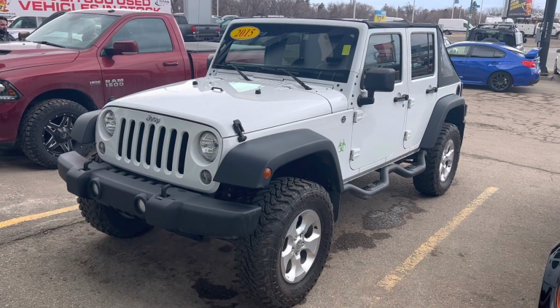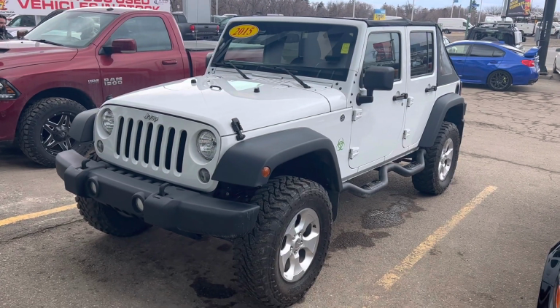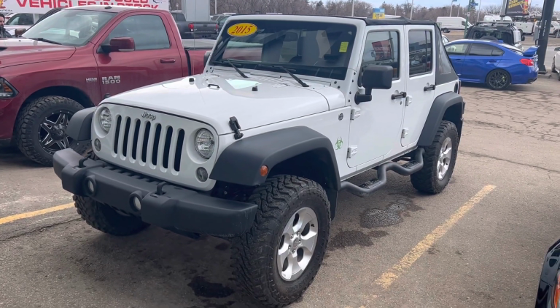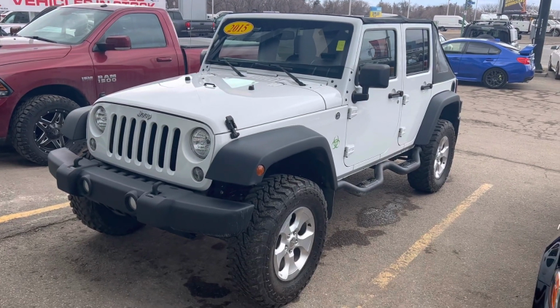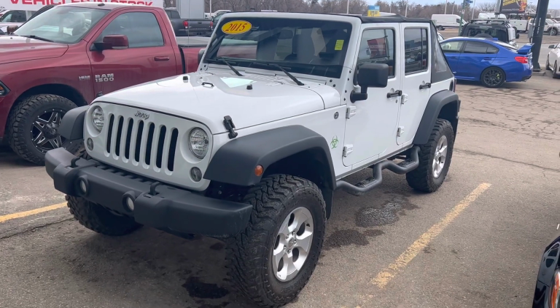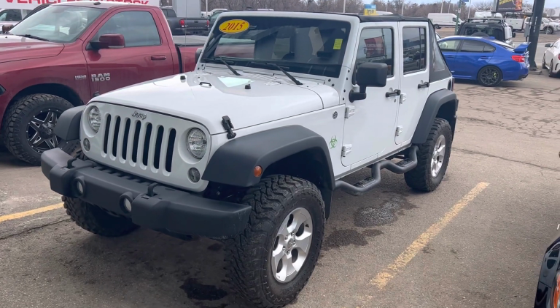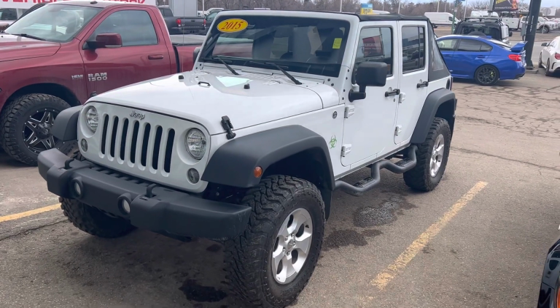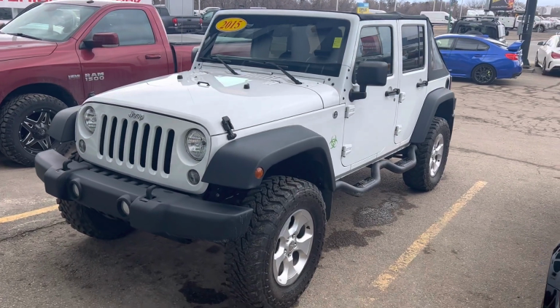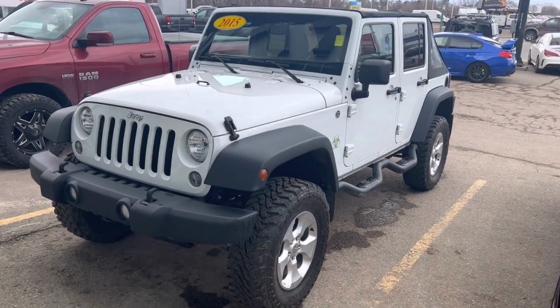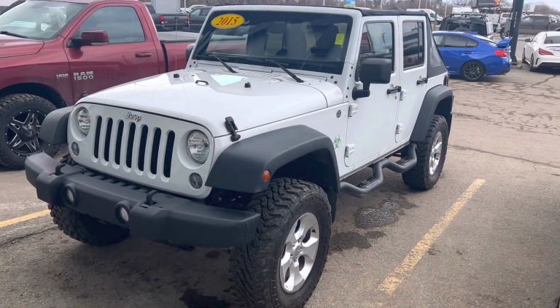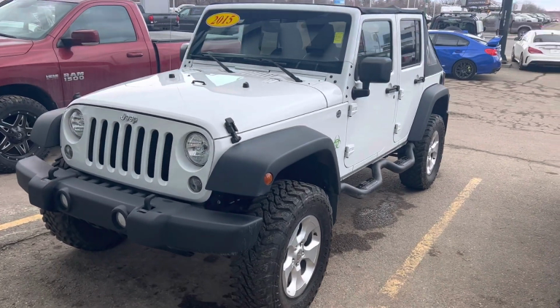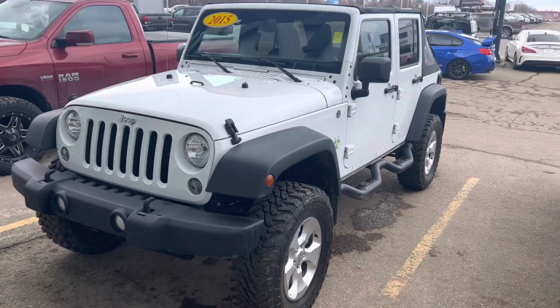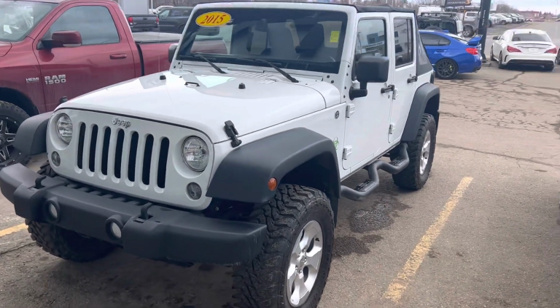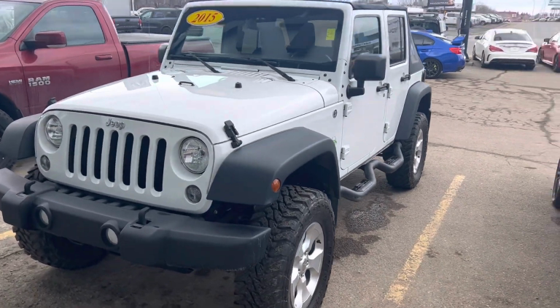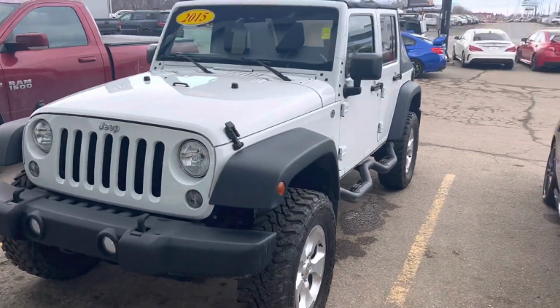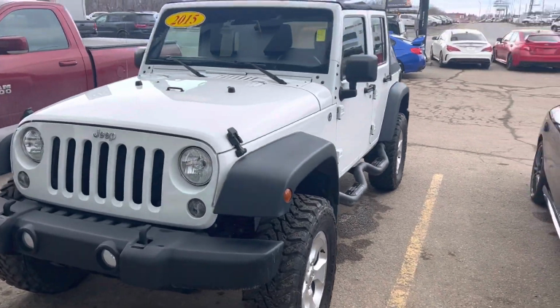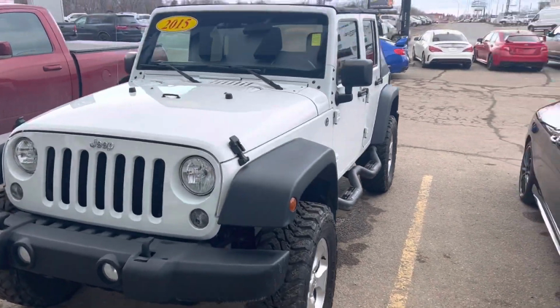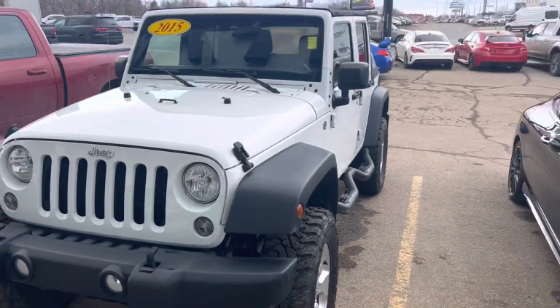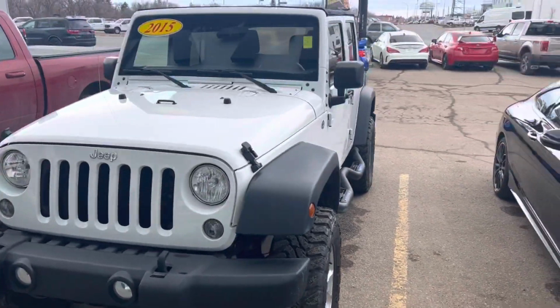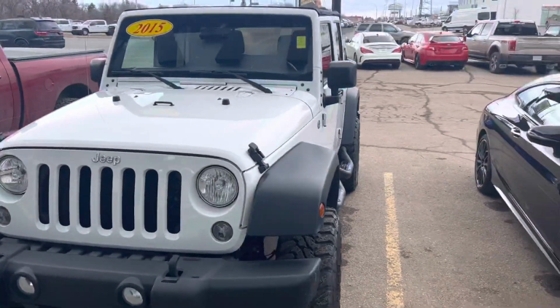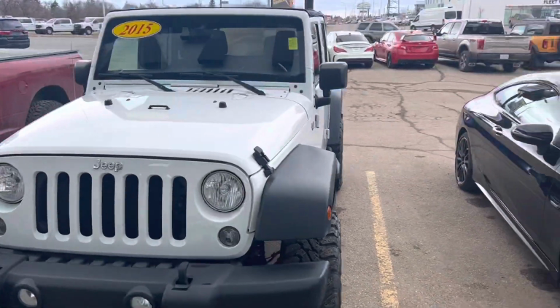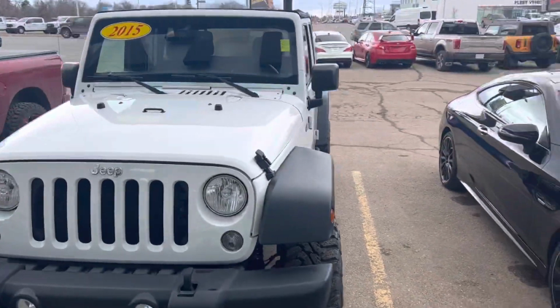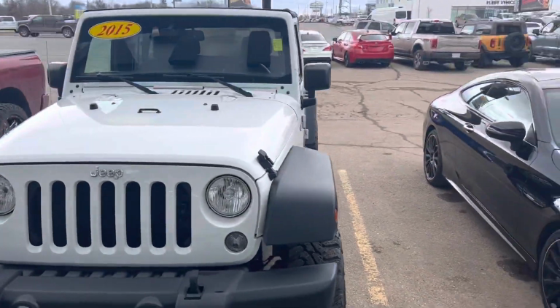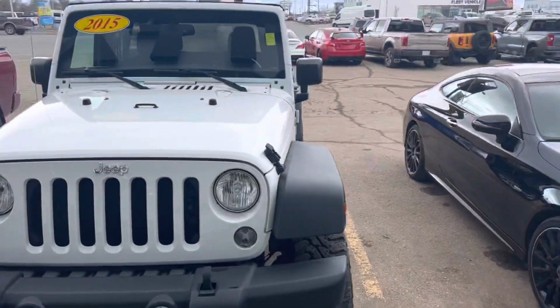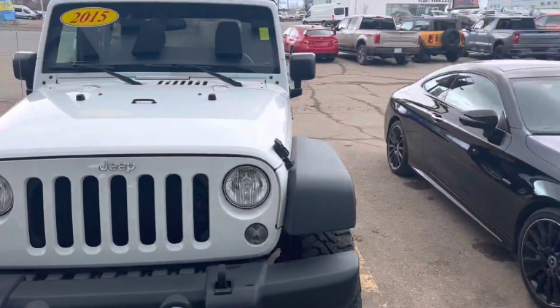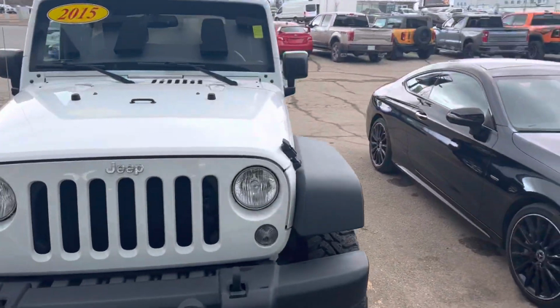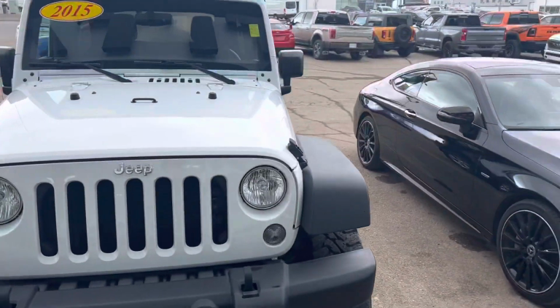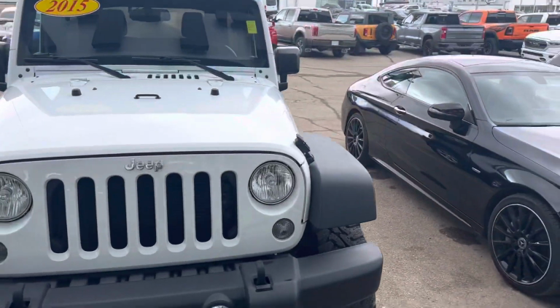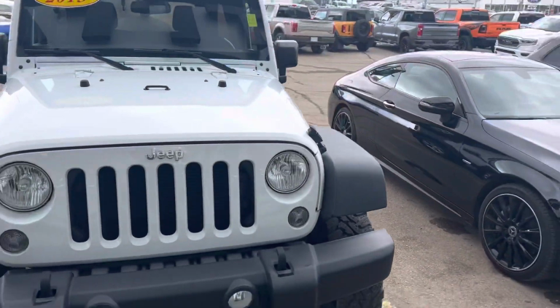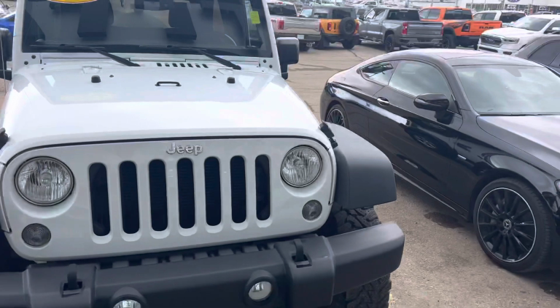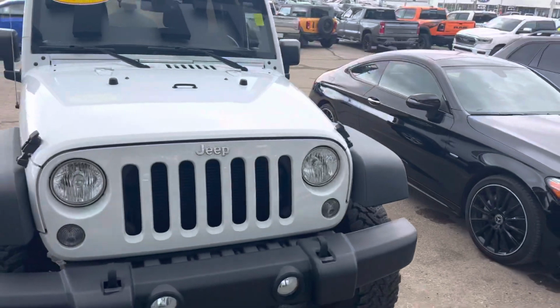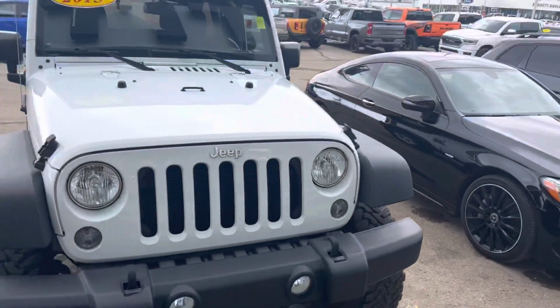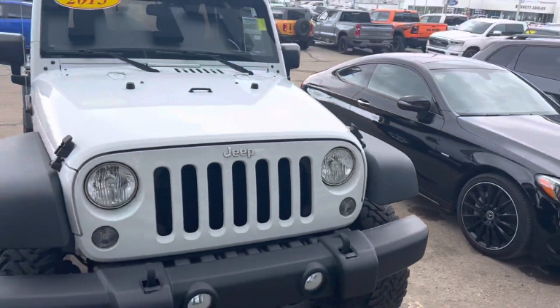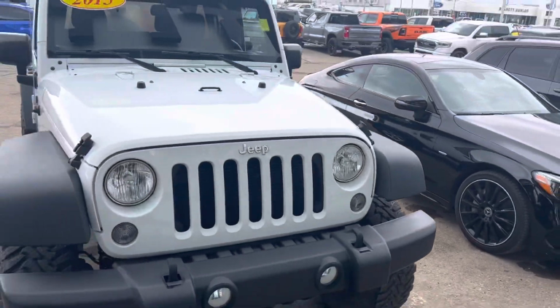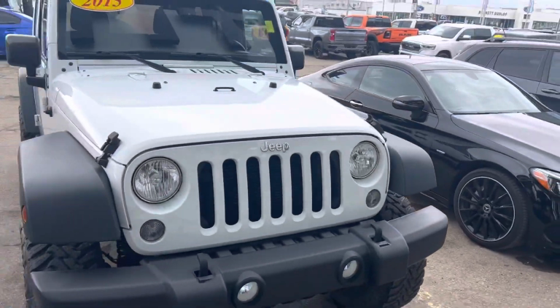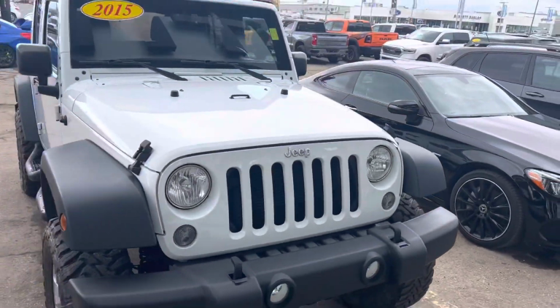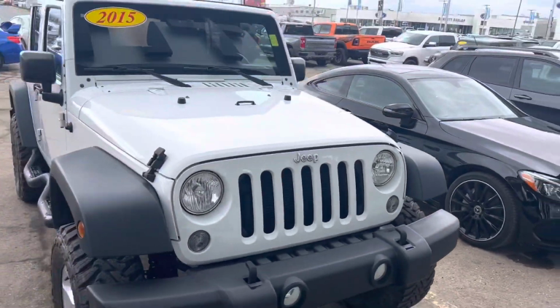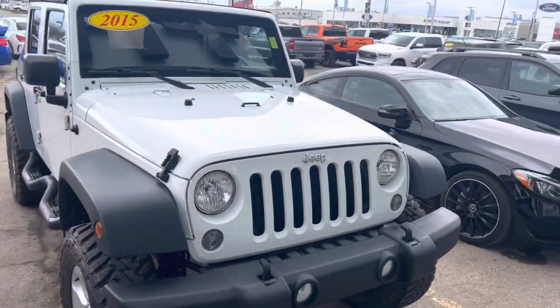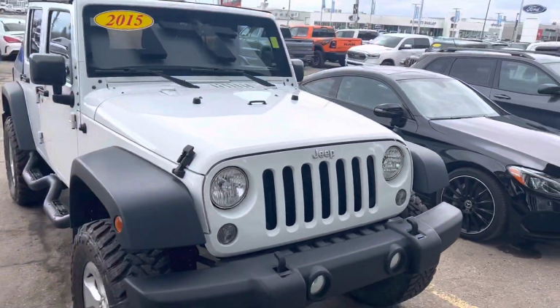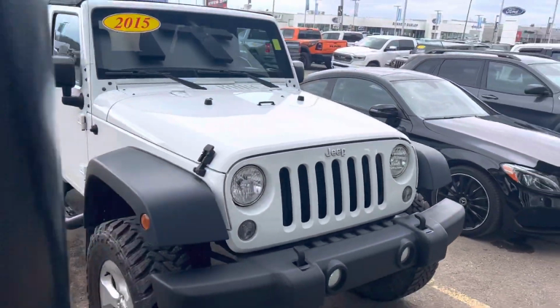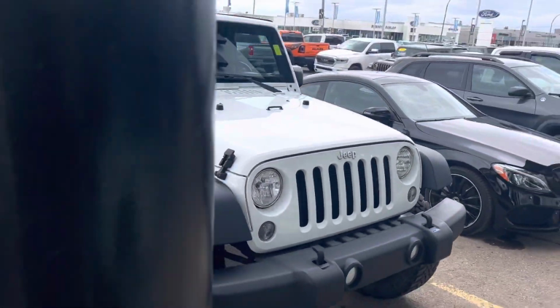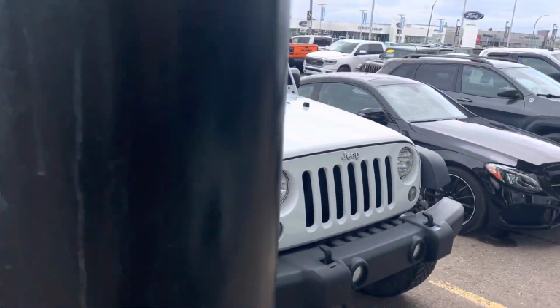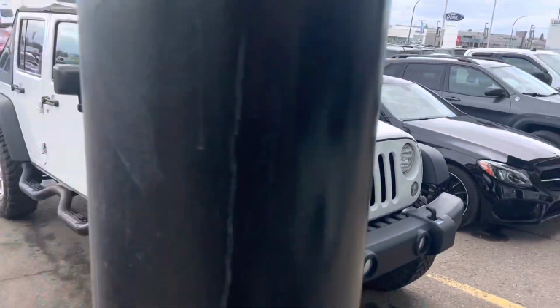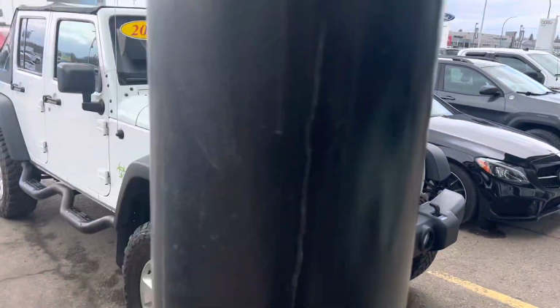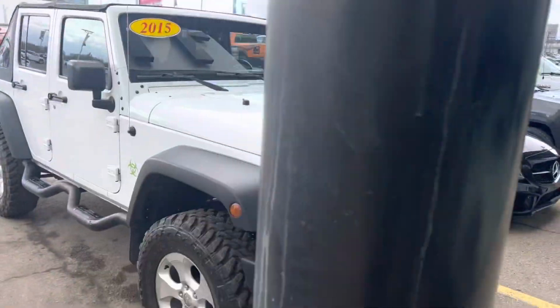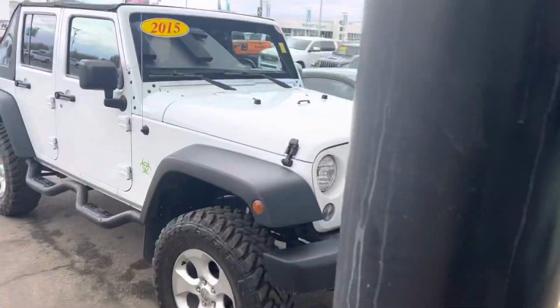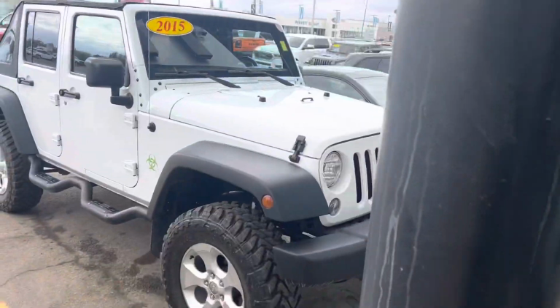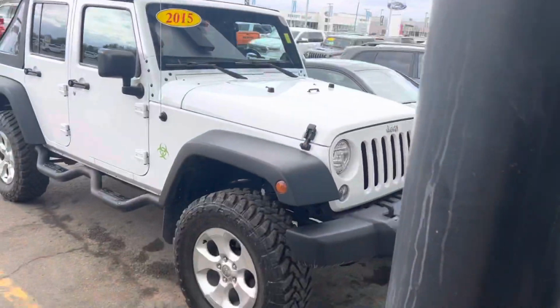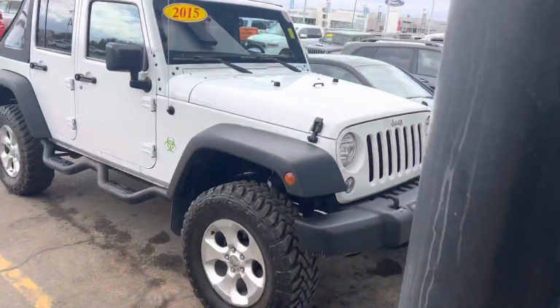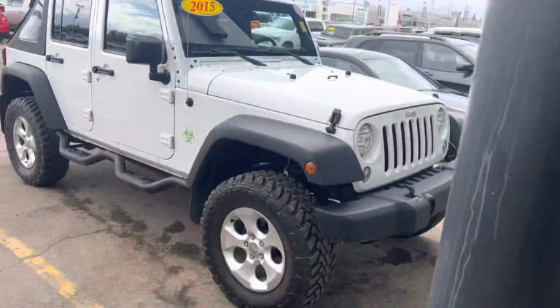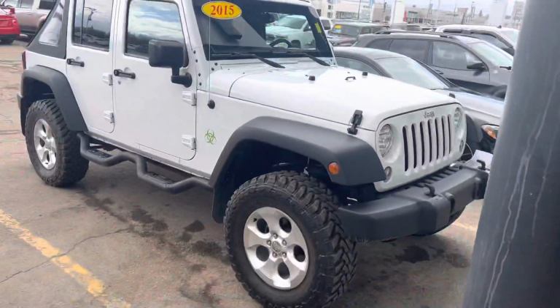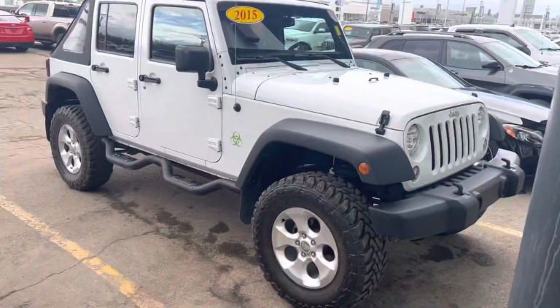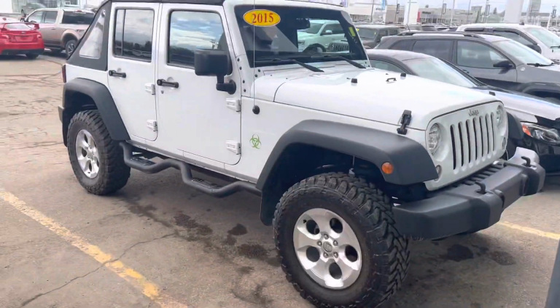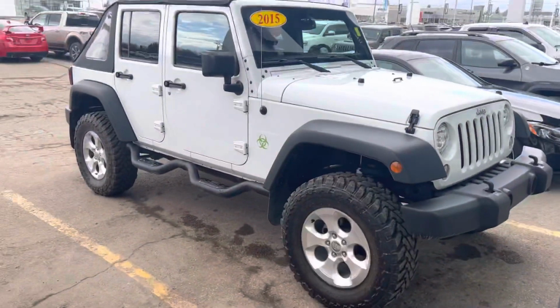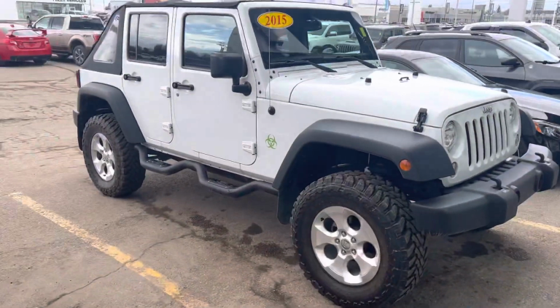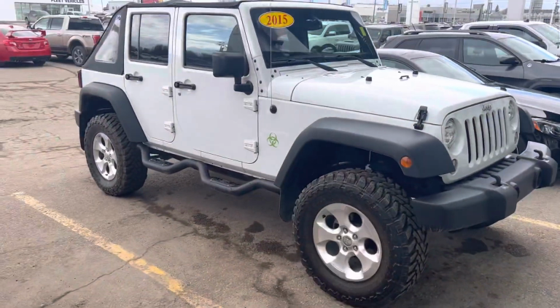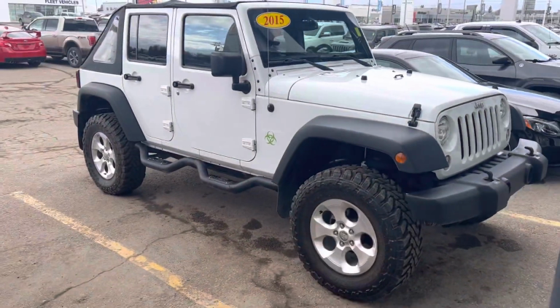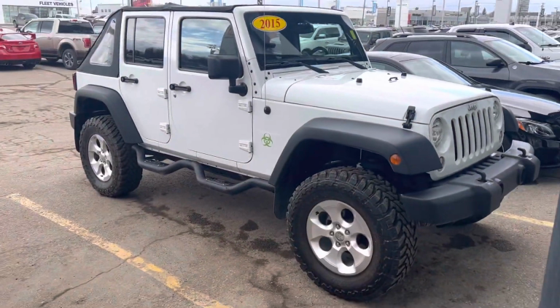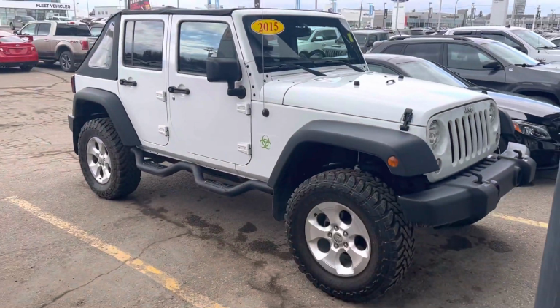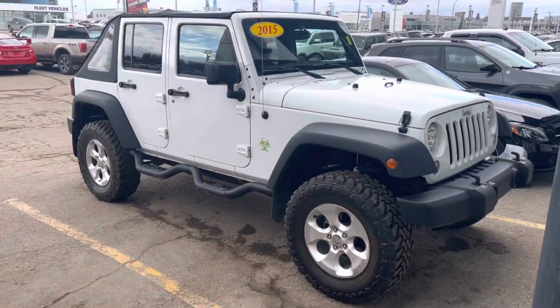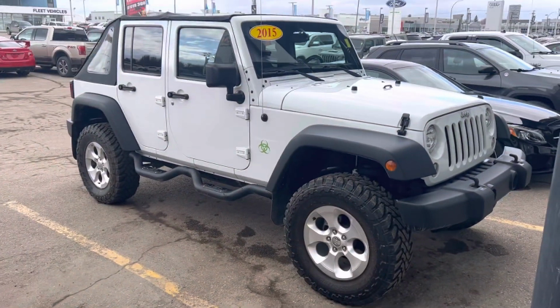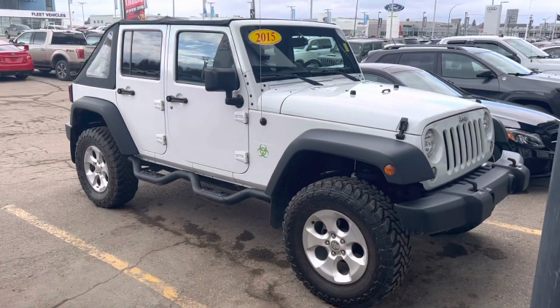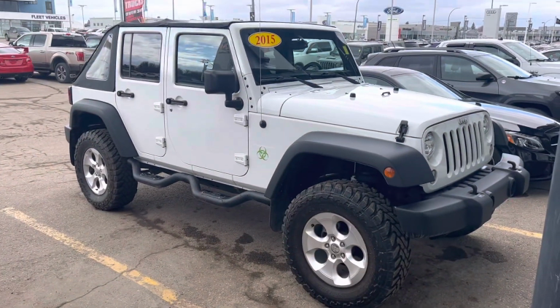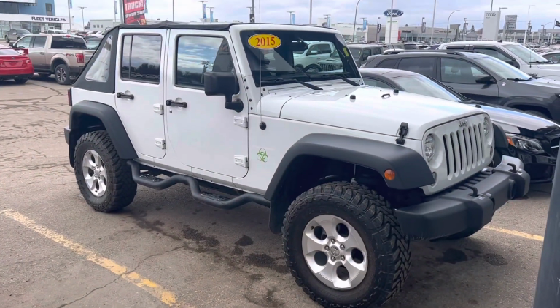Hey, it's Mike here from Titan. Wanted to get you a quick video of this Wrangler so I can show you how unique it is. Not your everyday Wrangler.